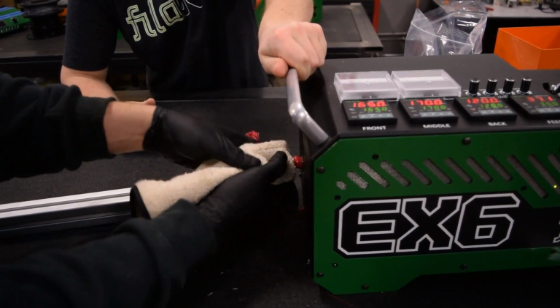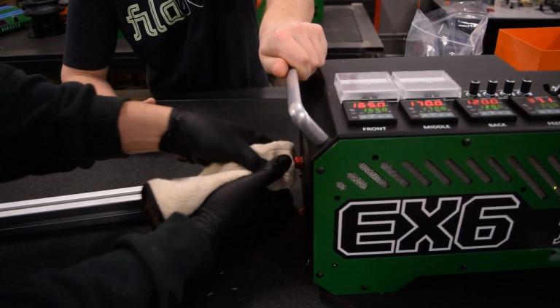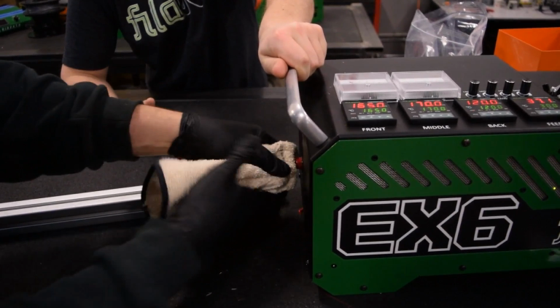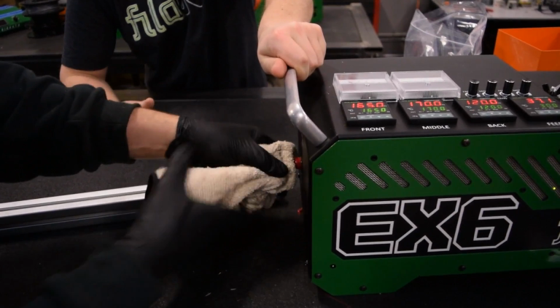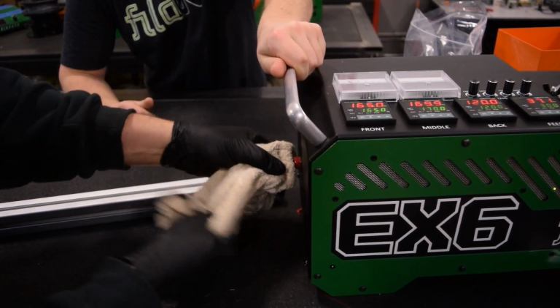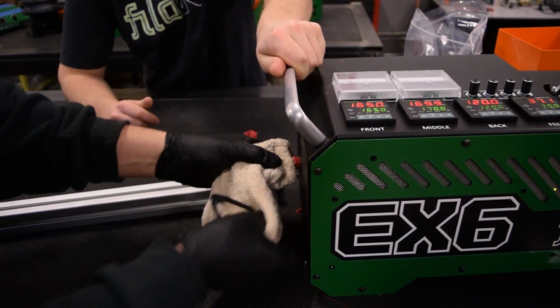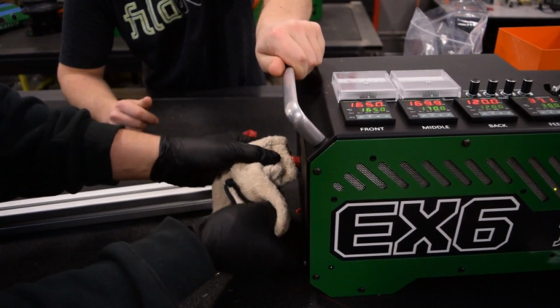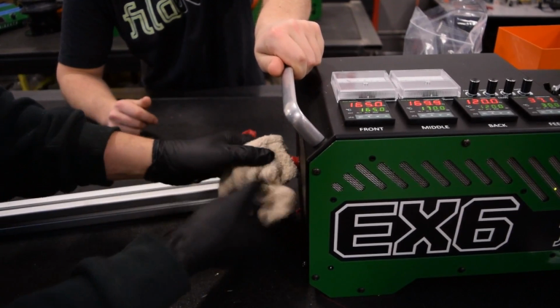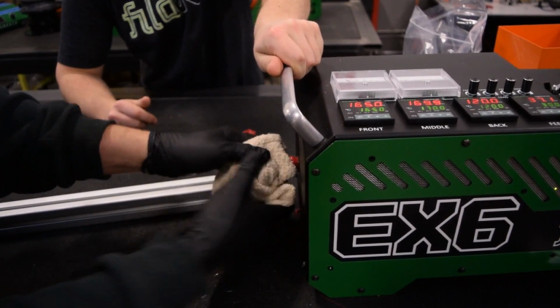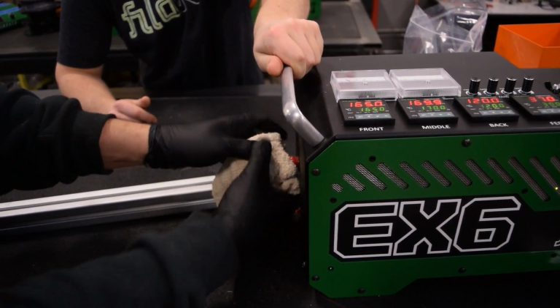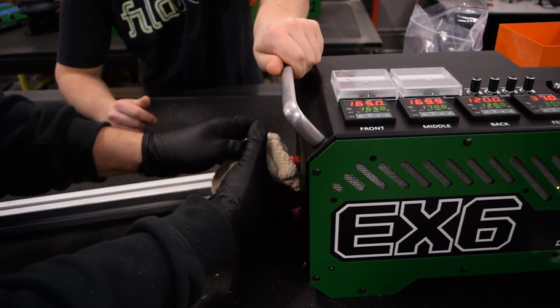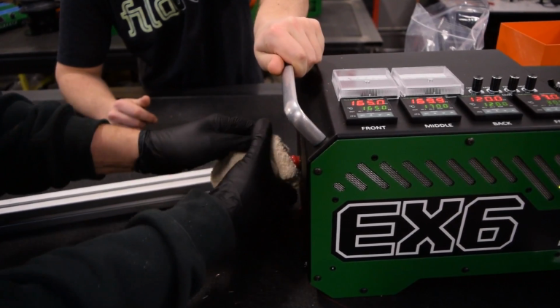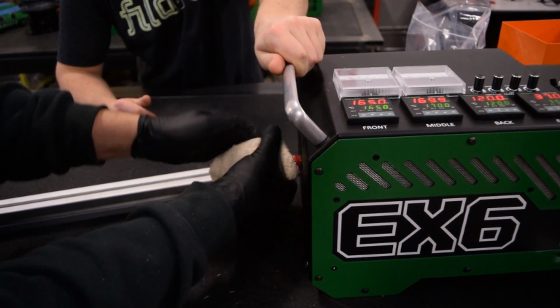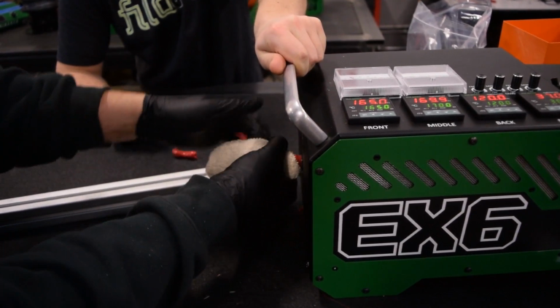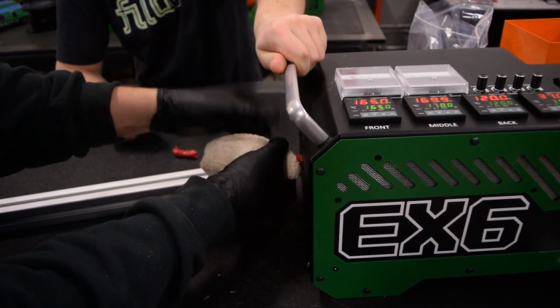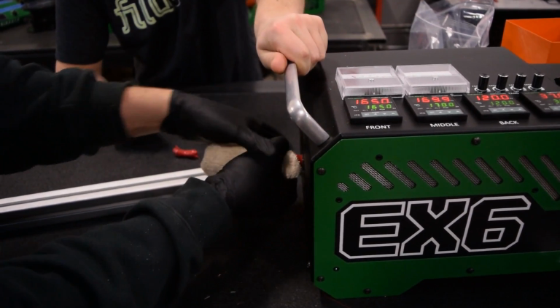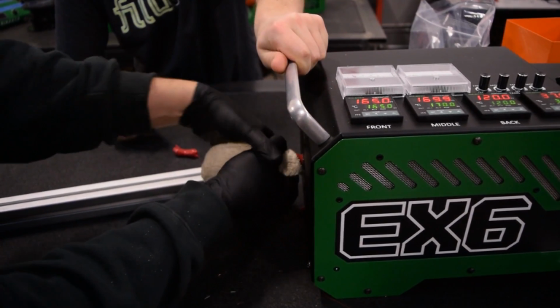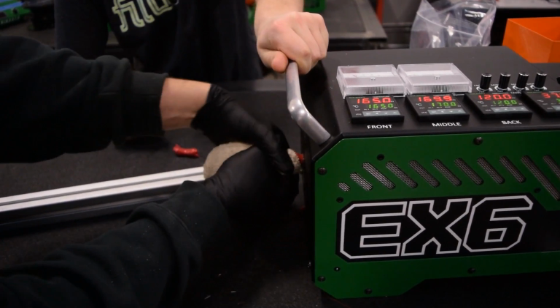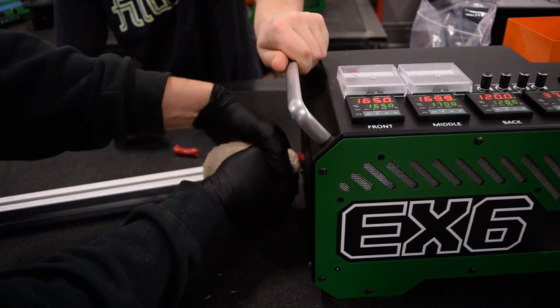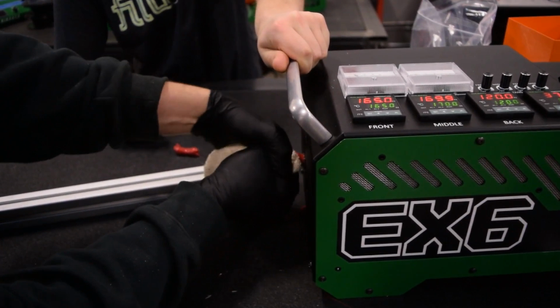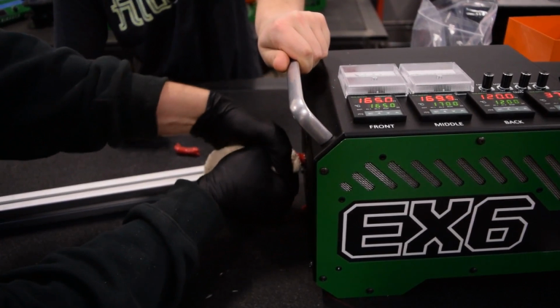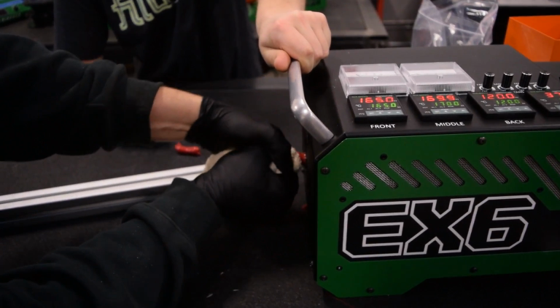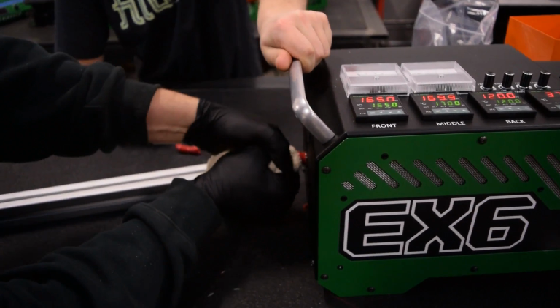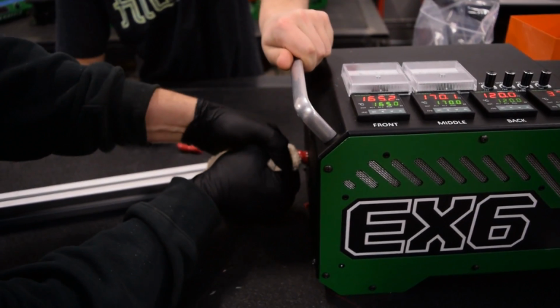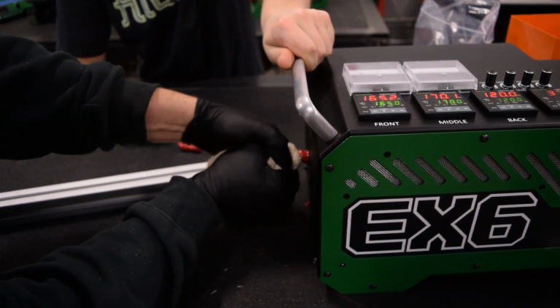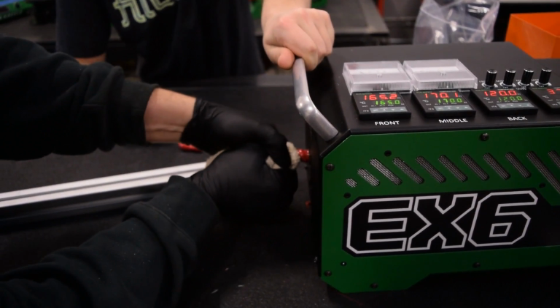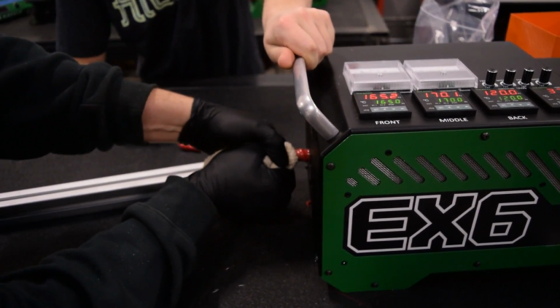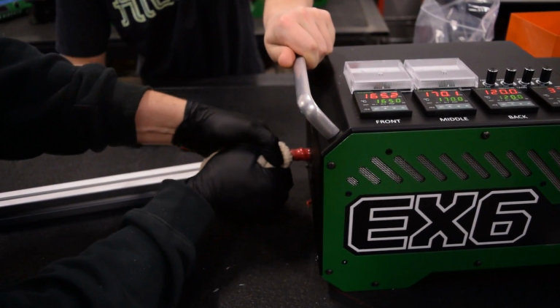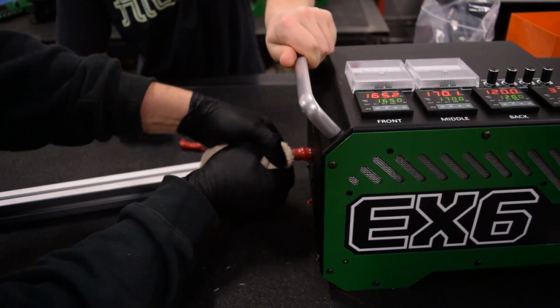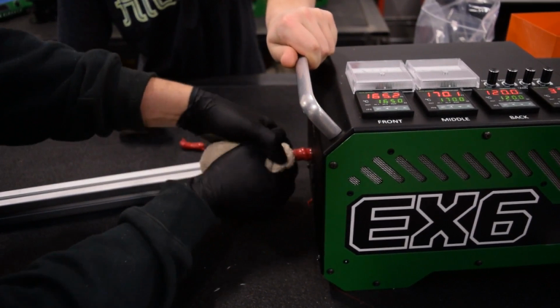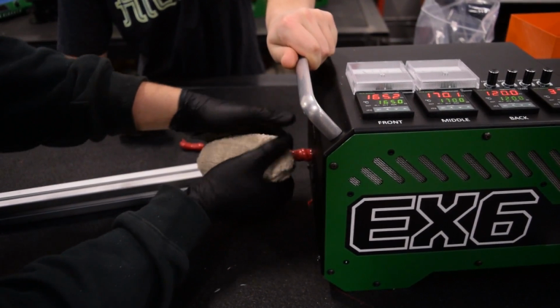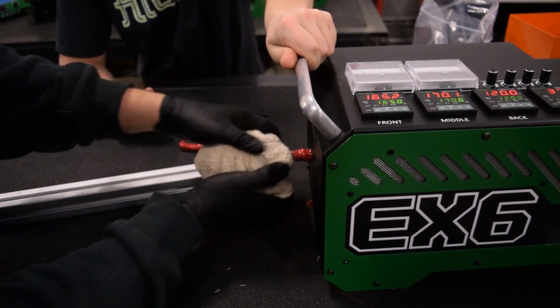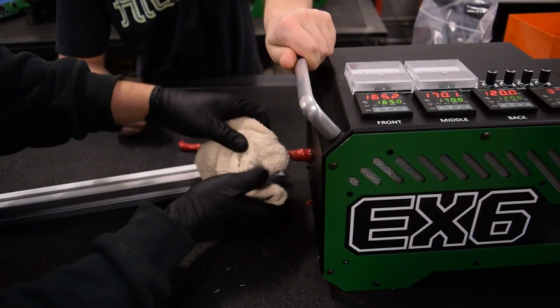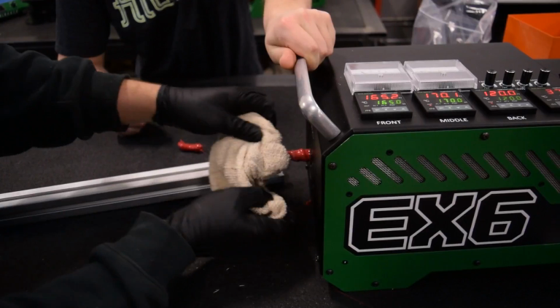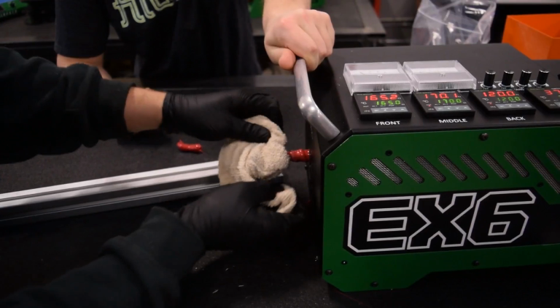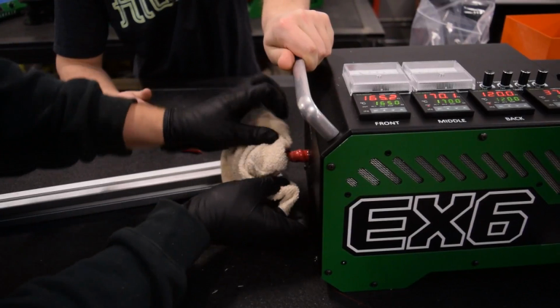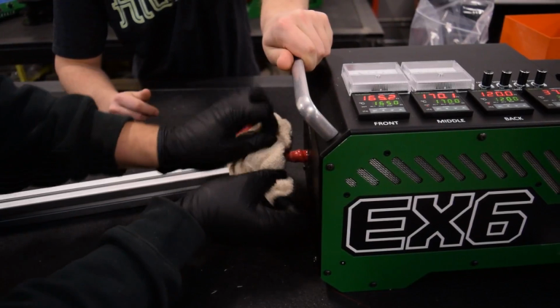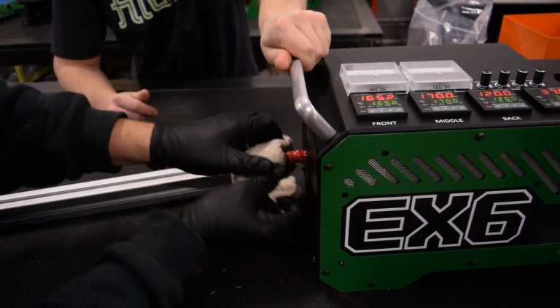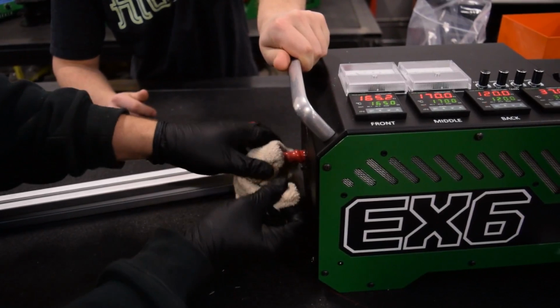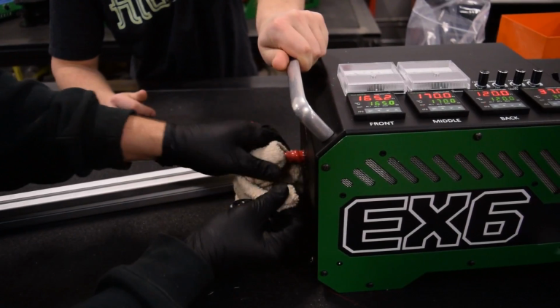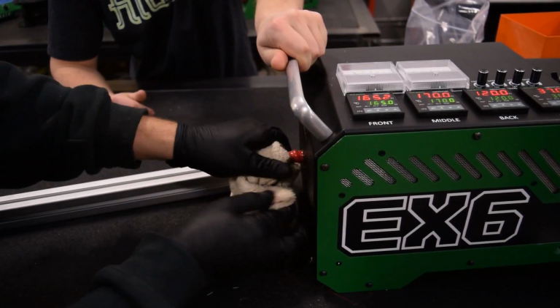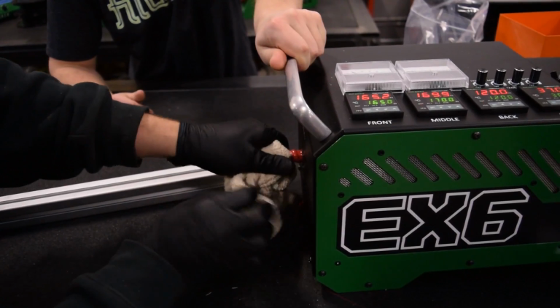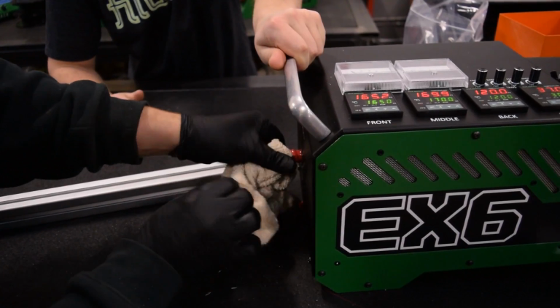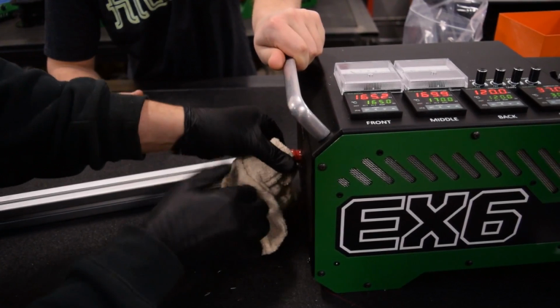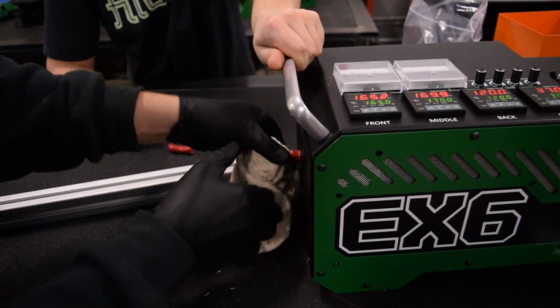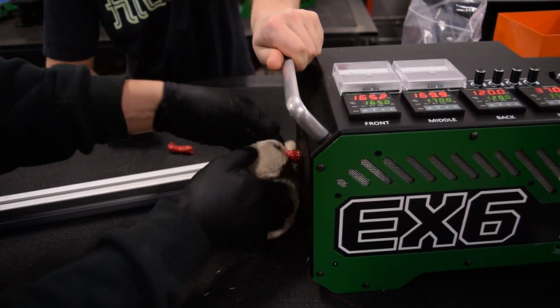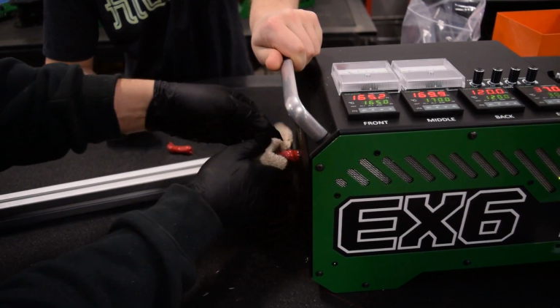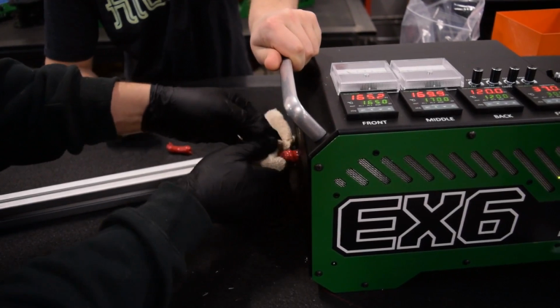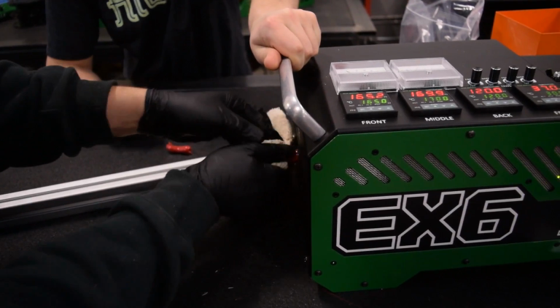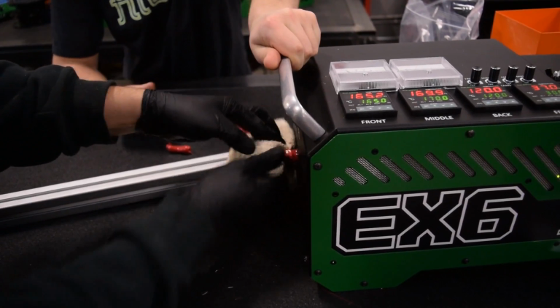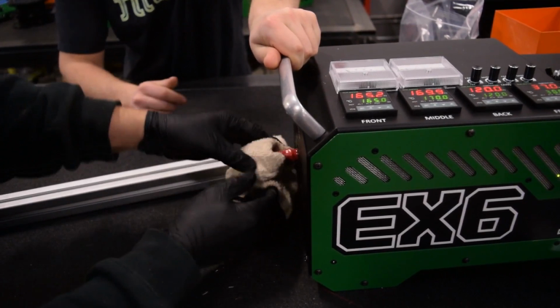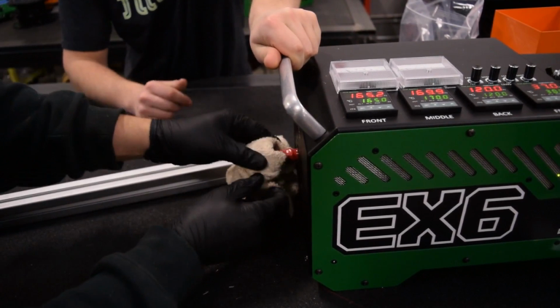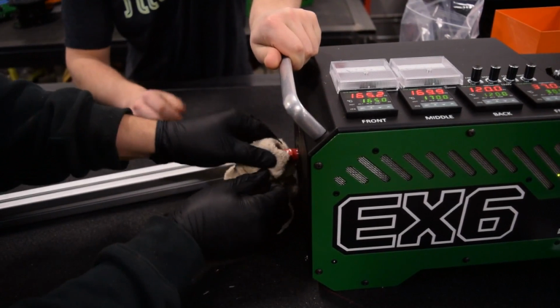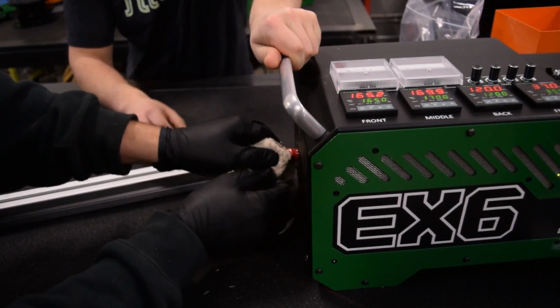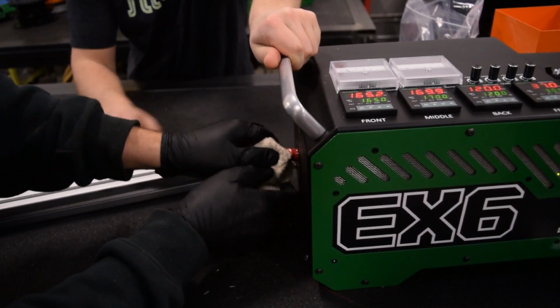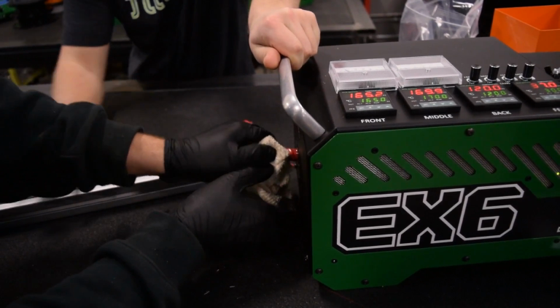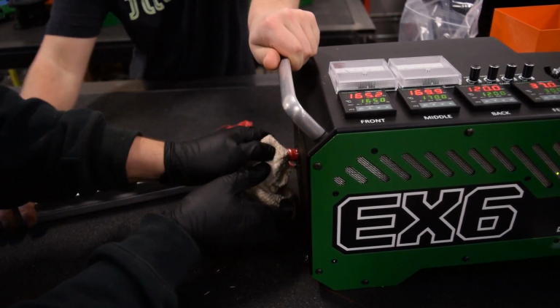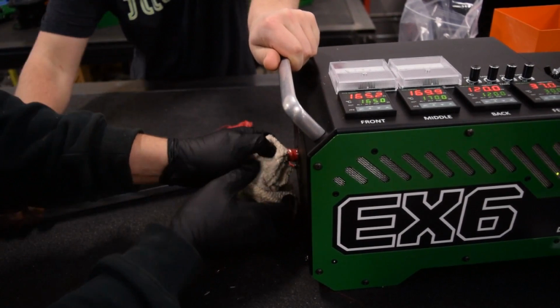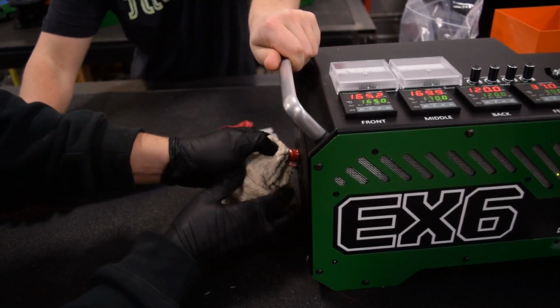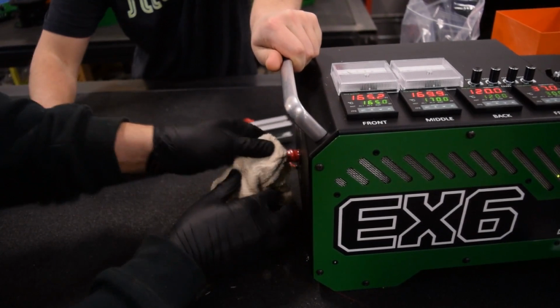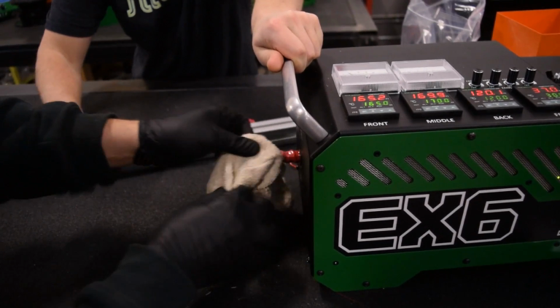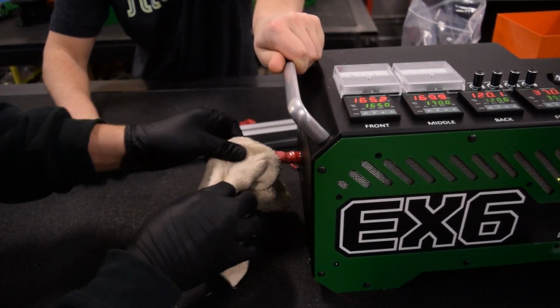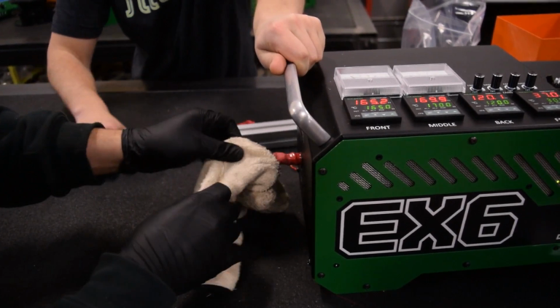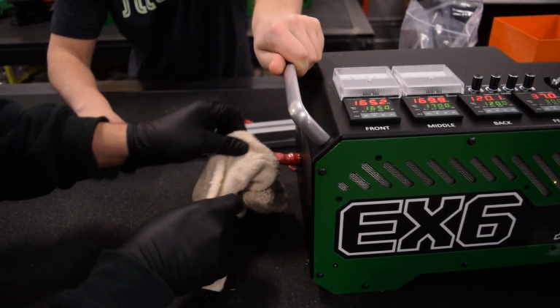You can see on the end of the screw there it's fully mixed. But as you see as we get it out here...